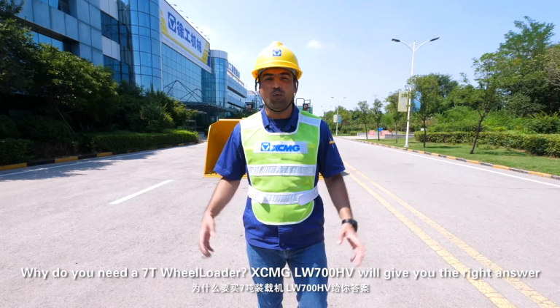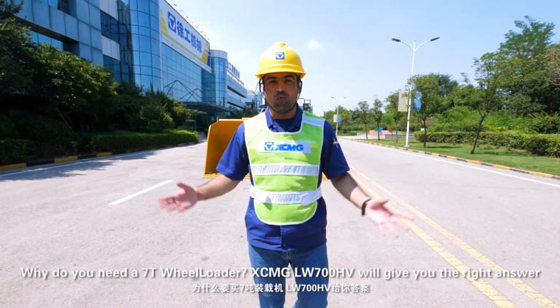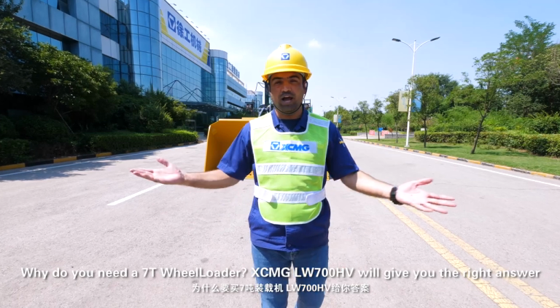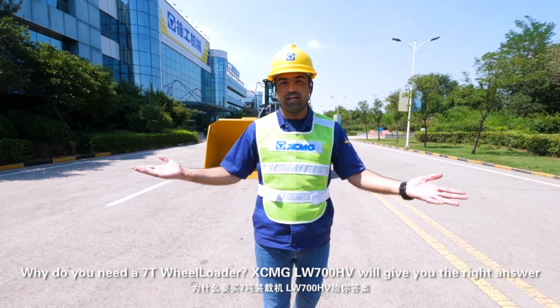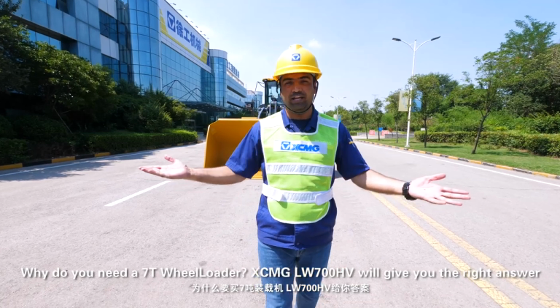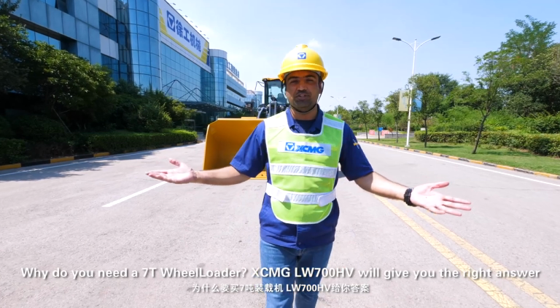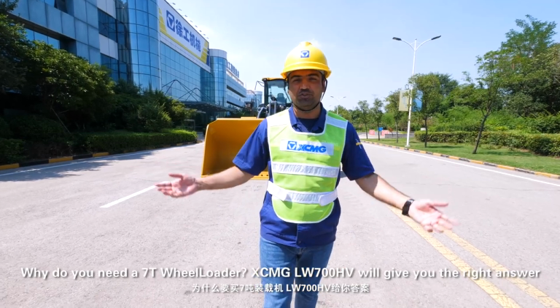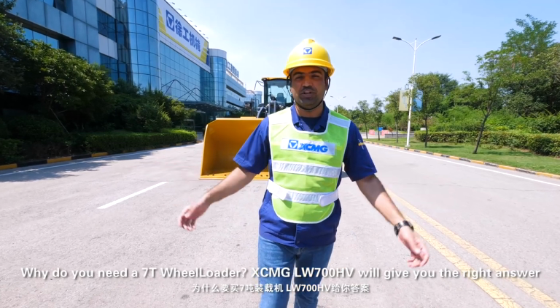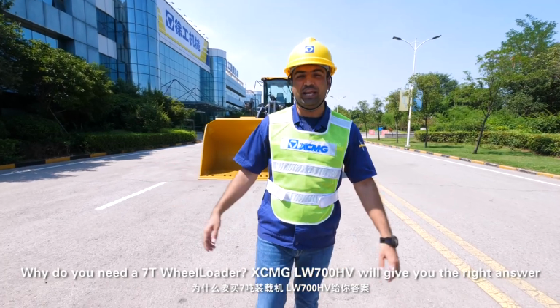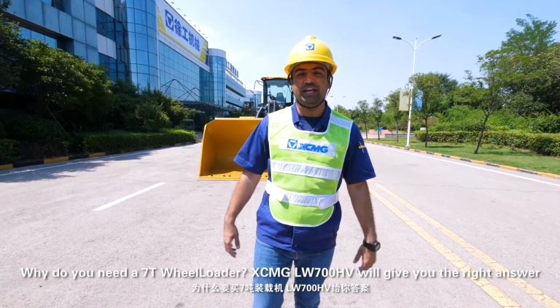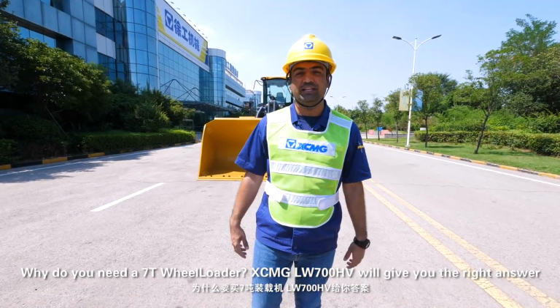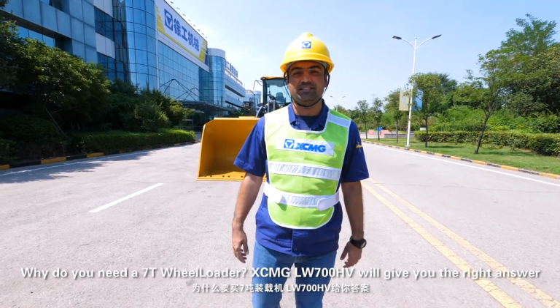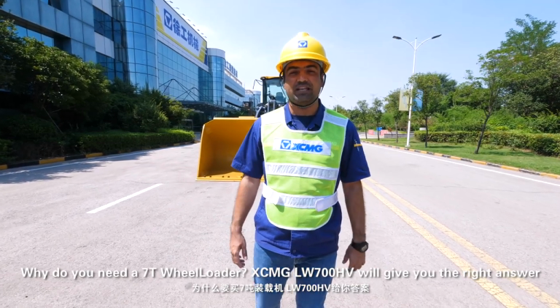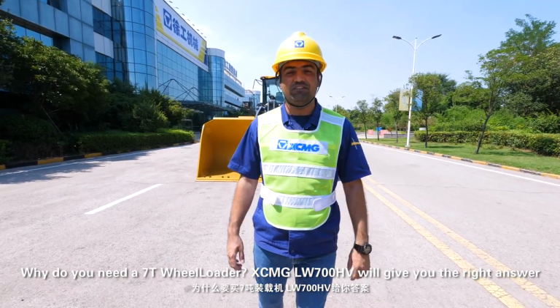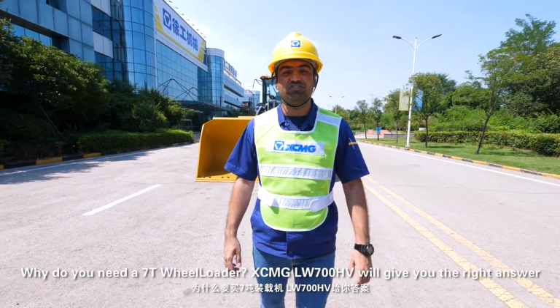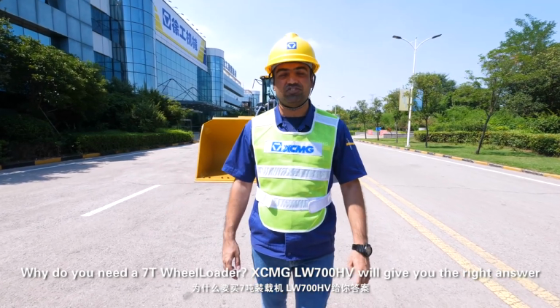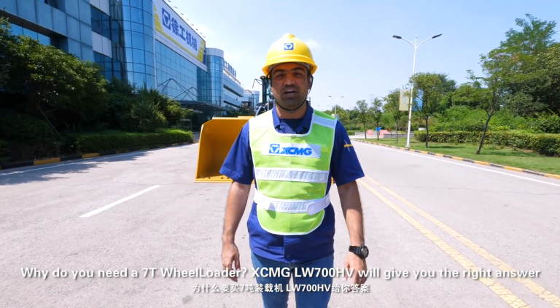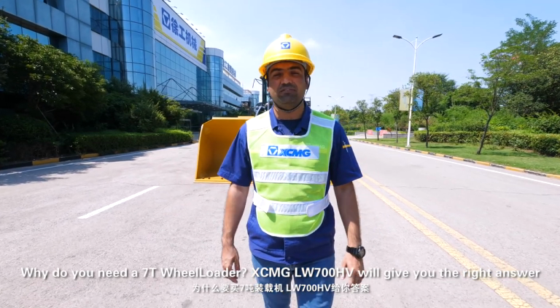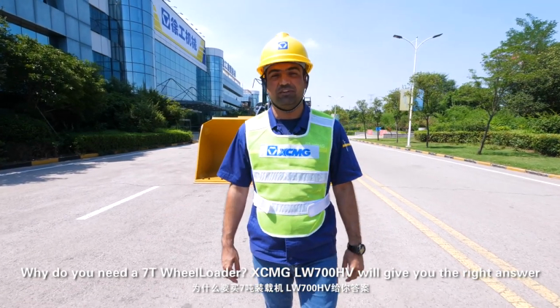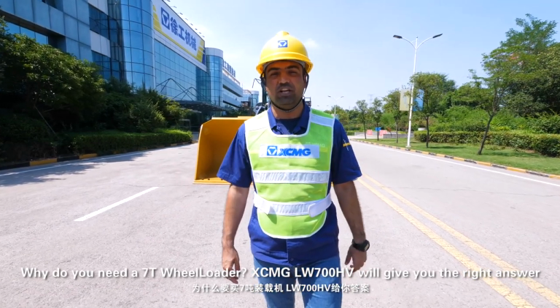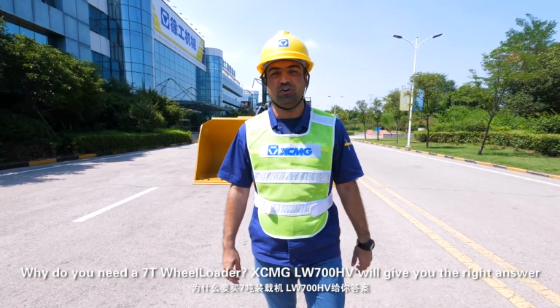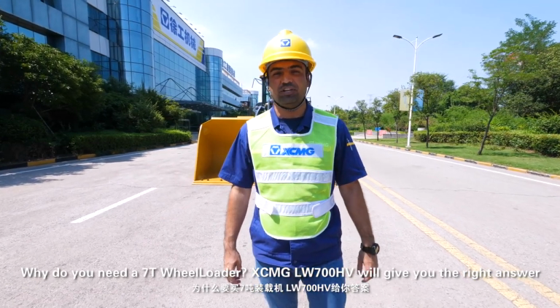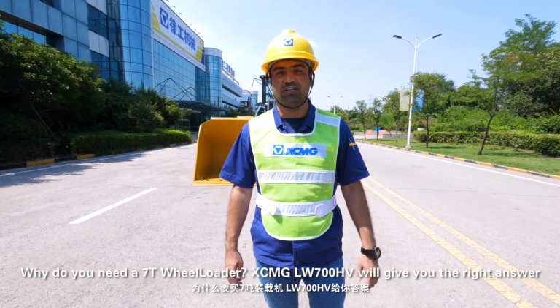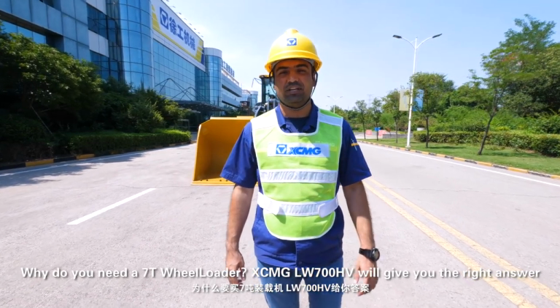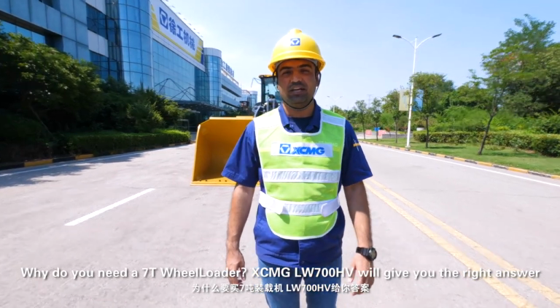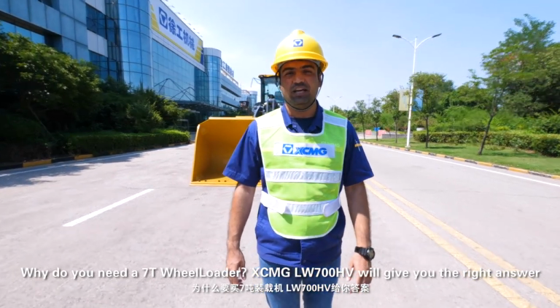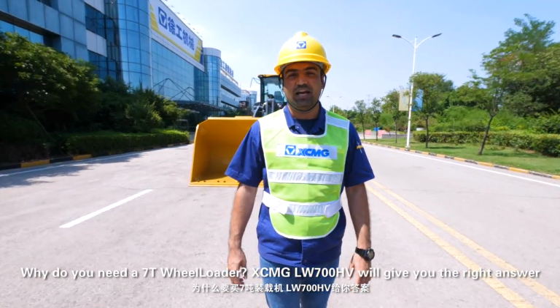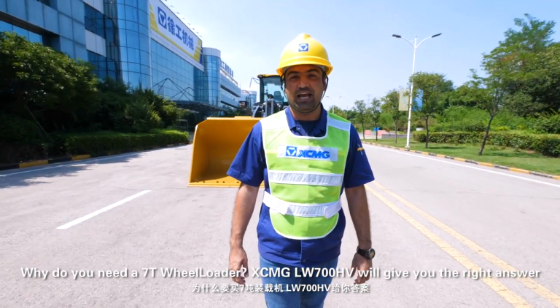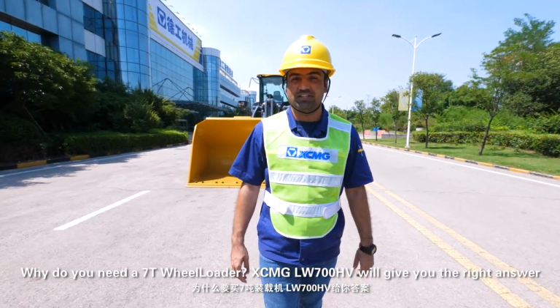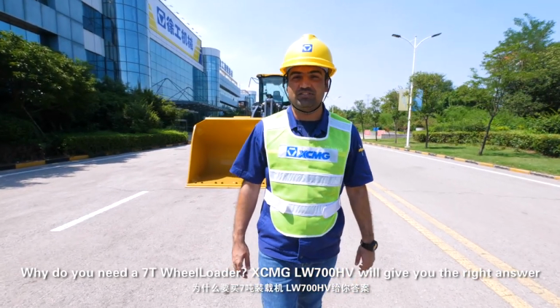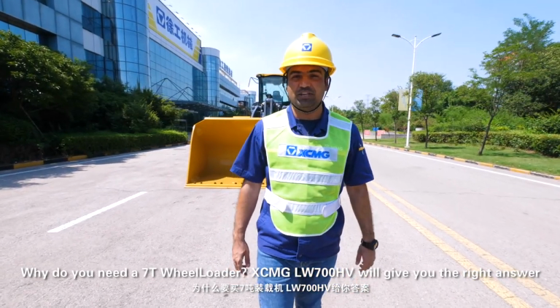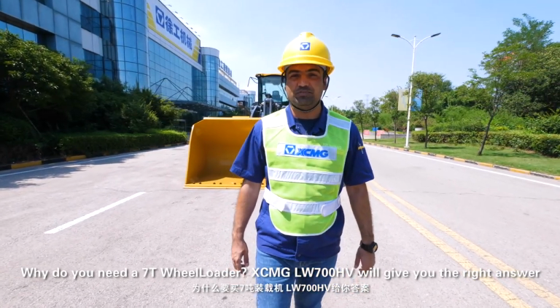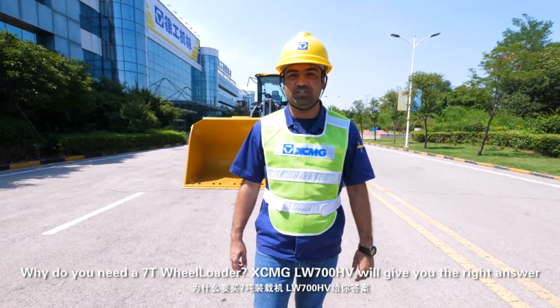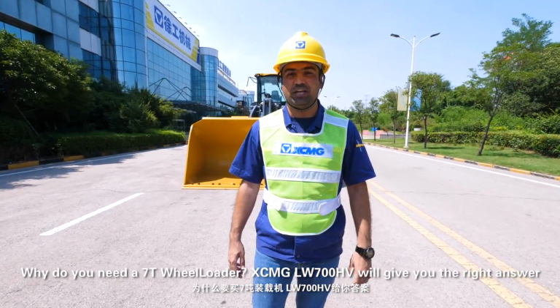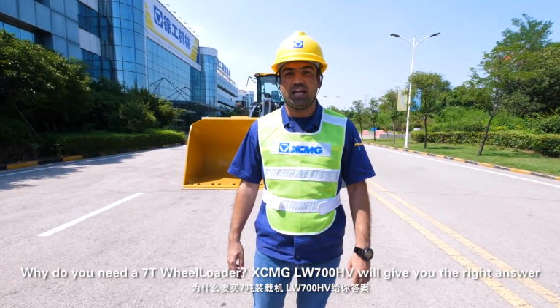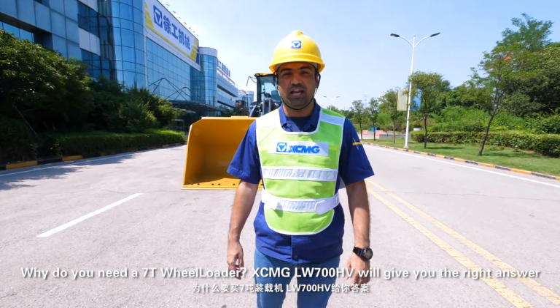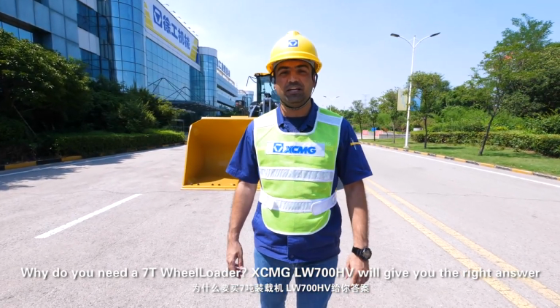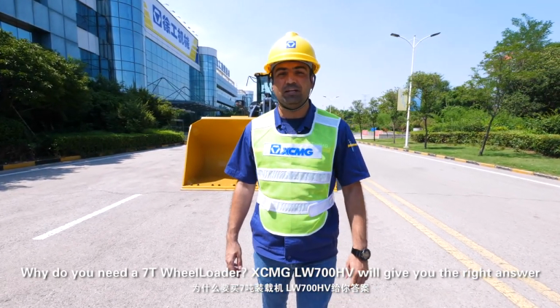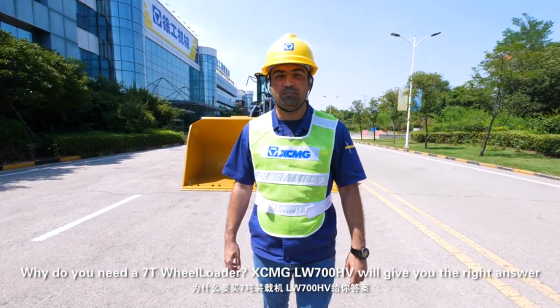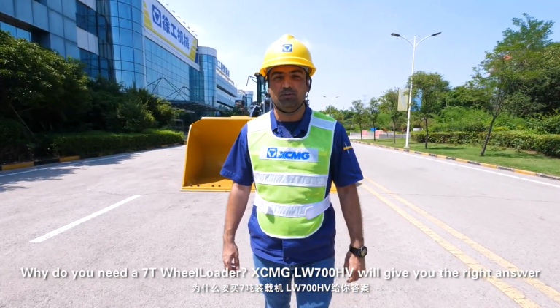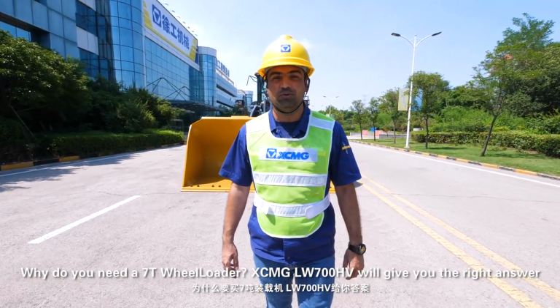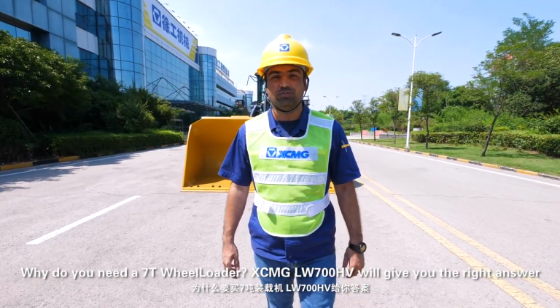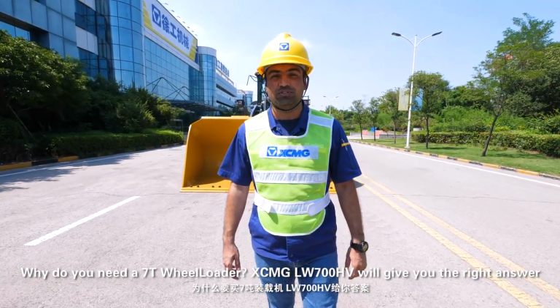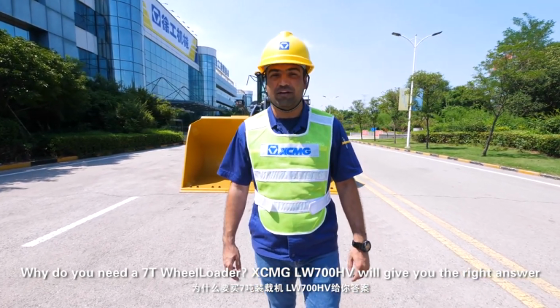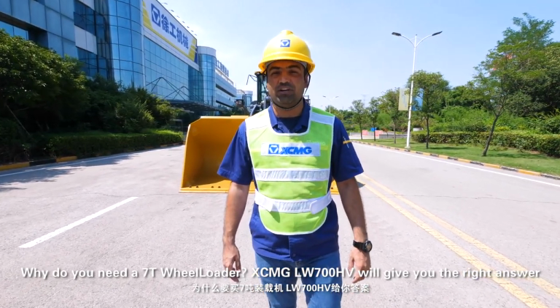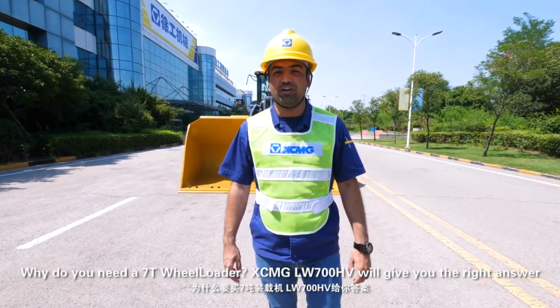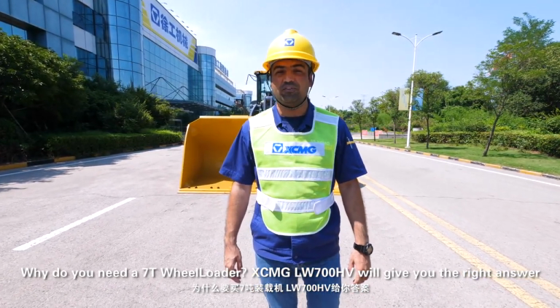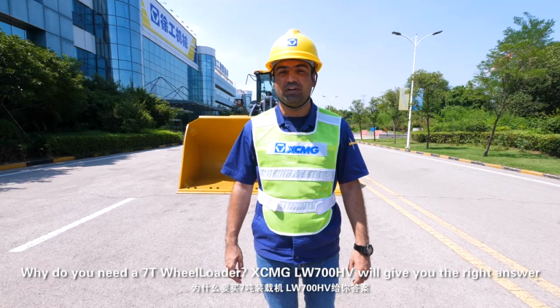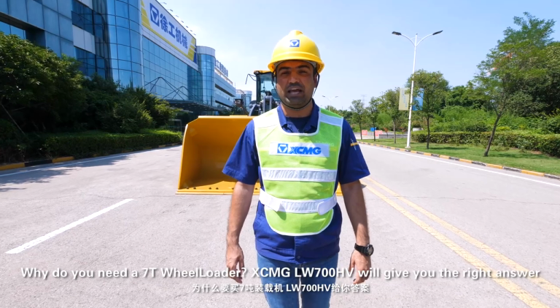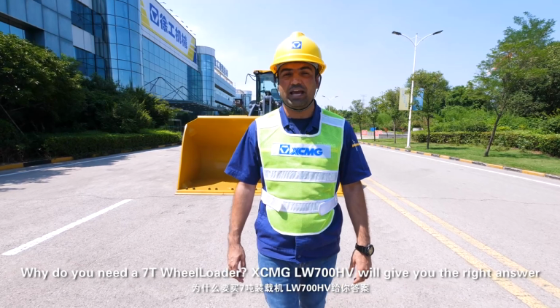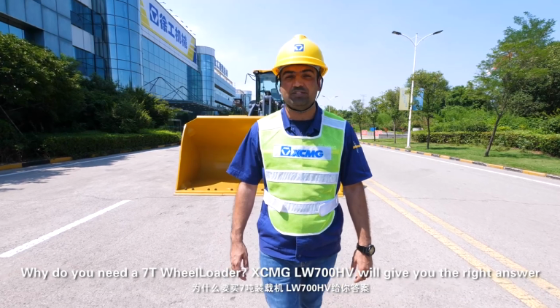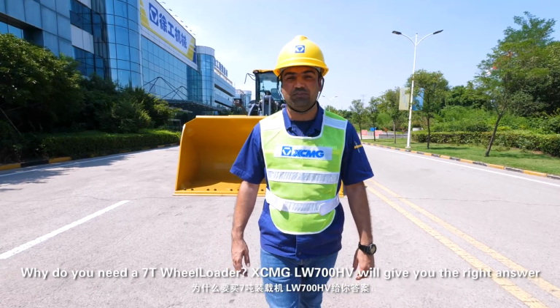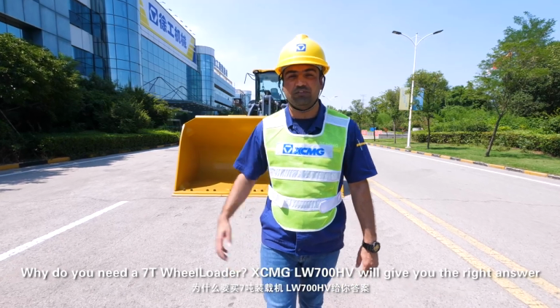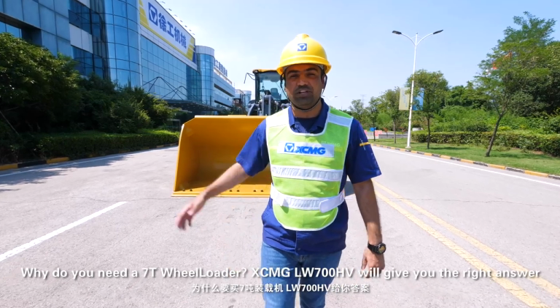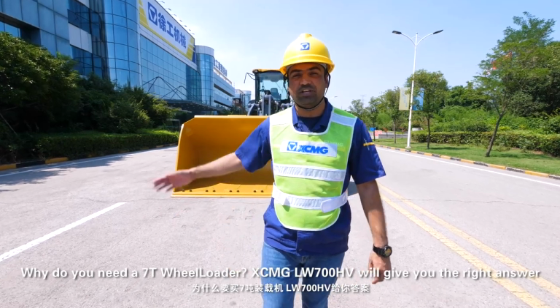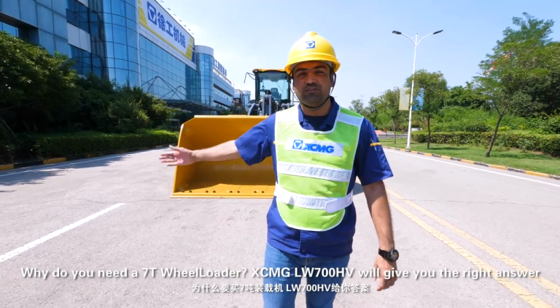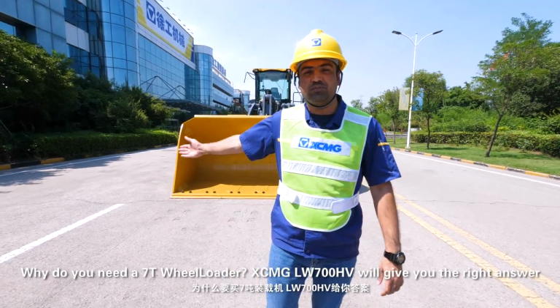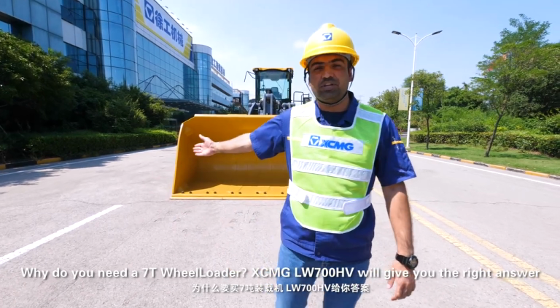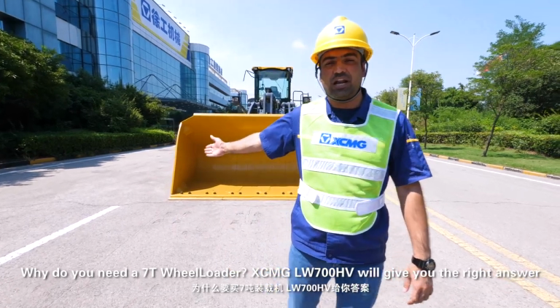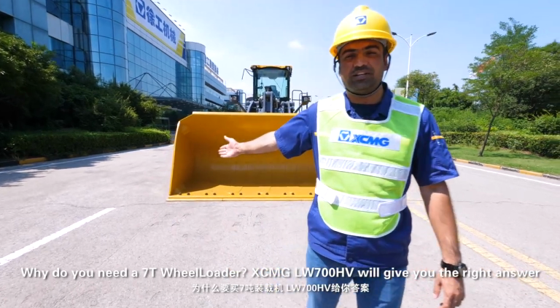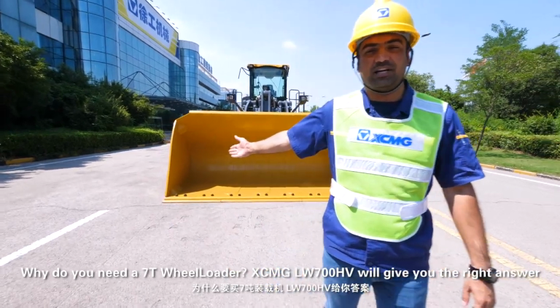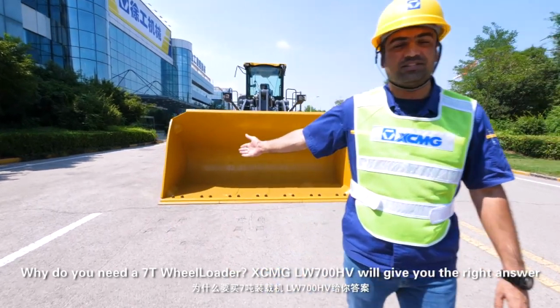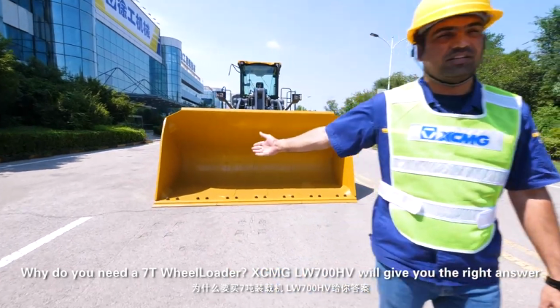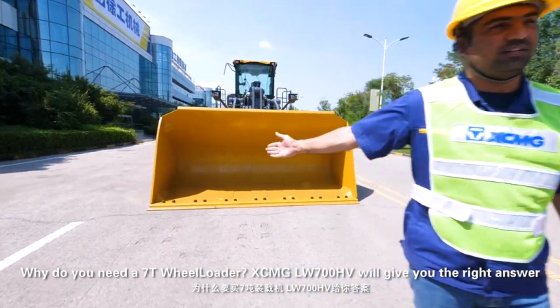Why do you need a 7-ton wheel loader? XCMG LW700HV will give you the right answer.